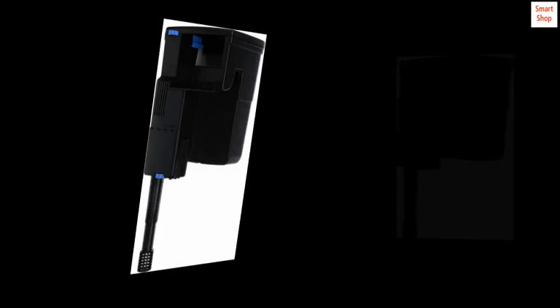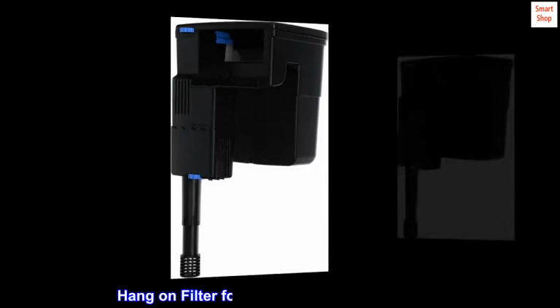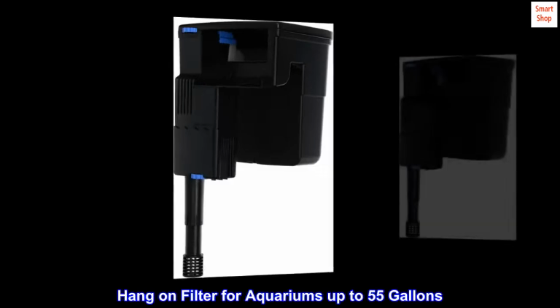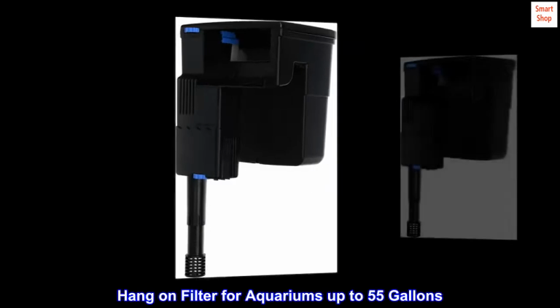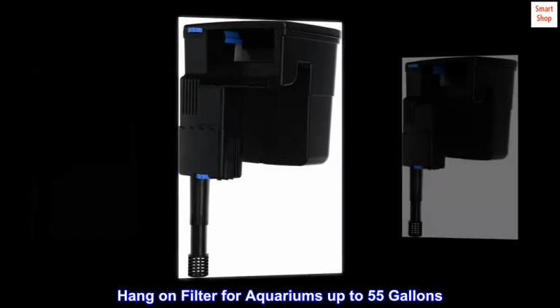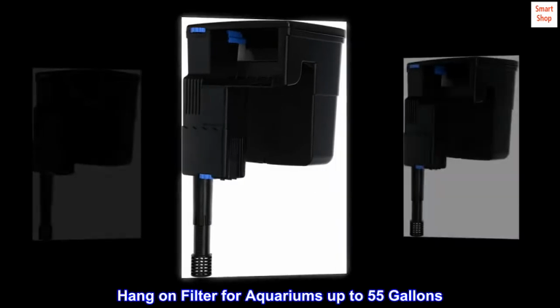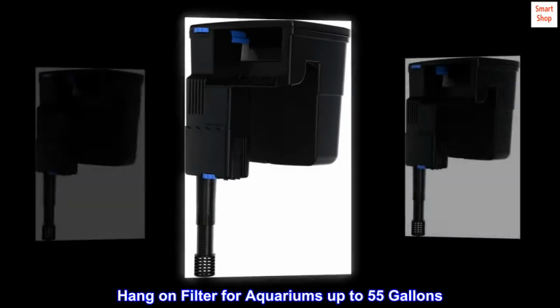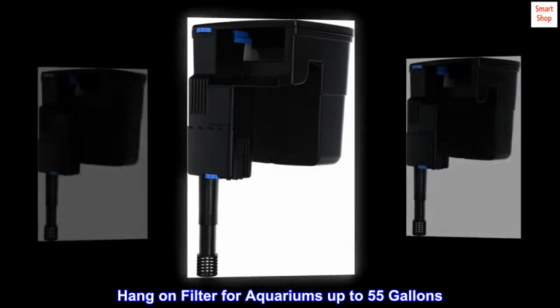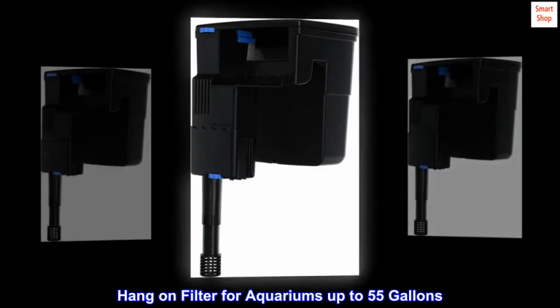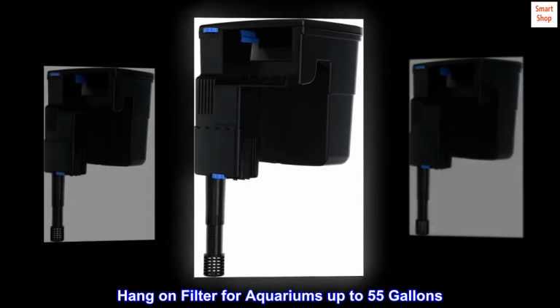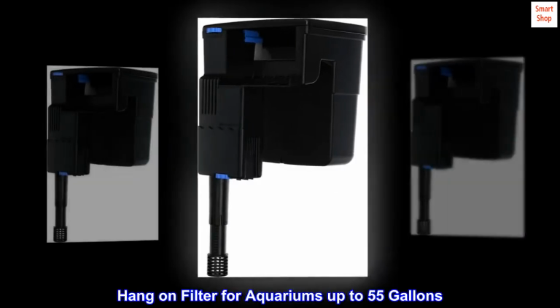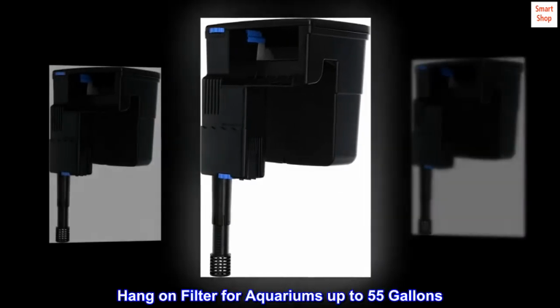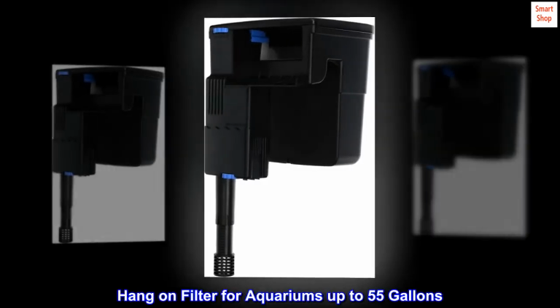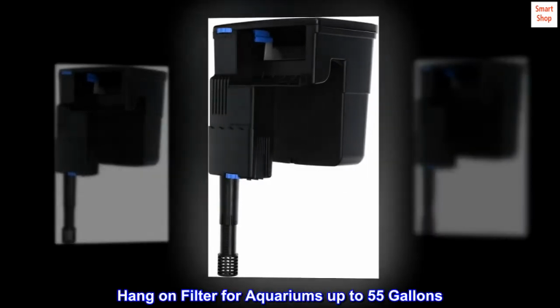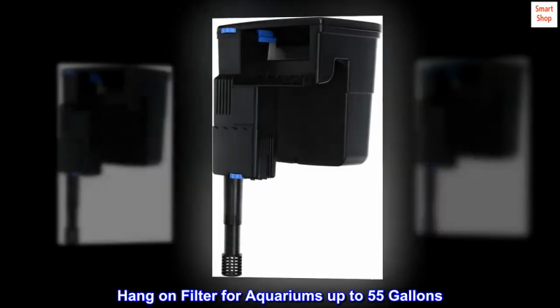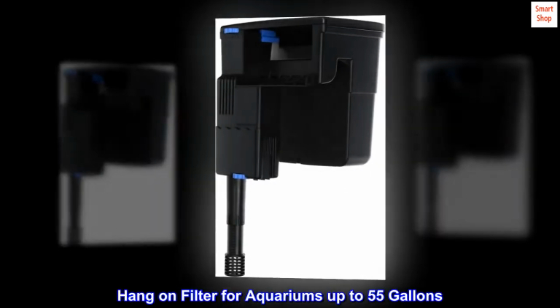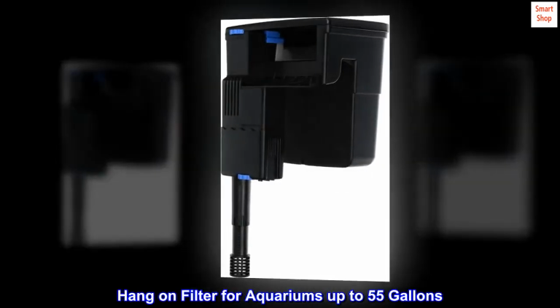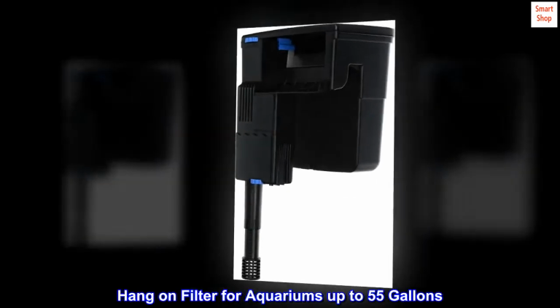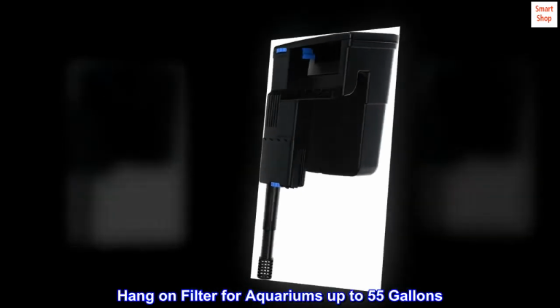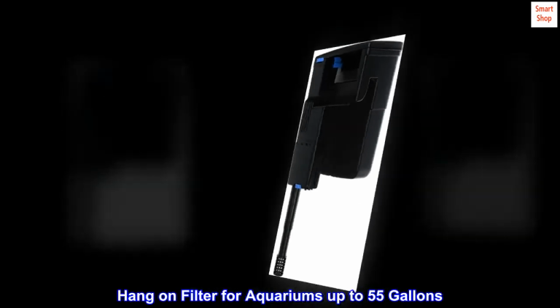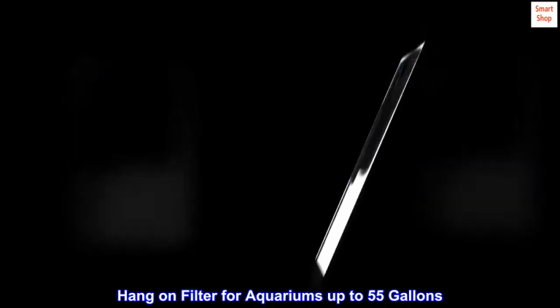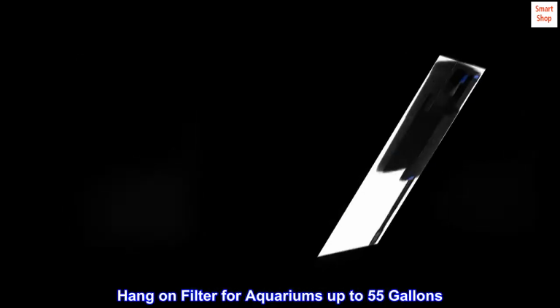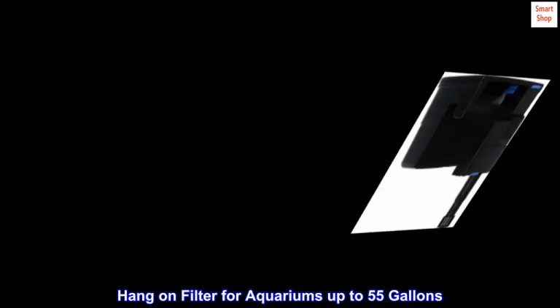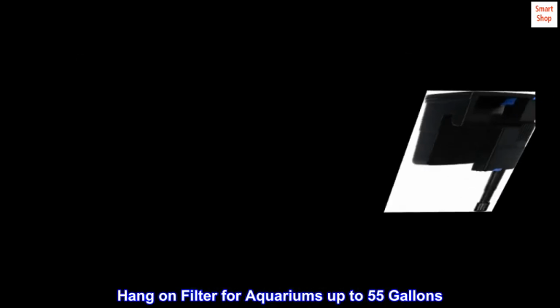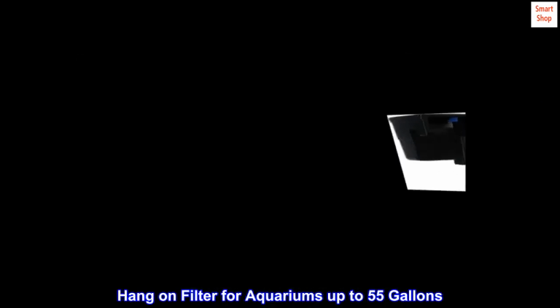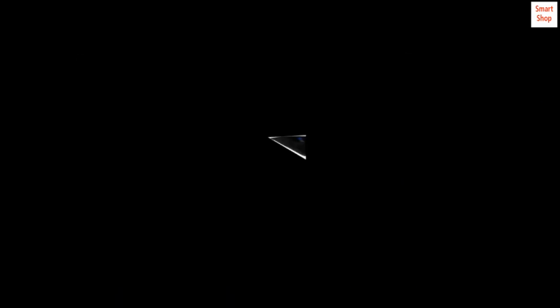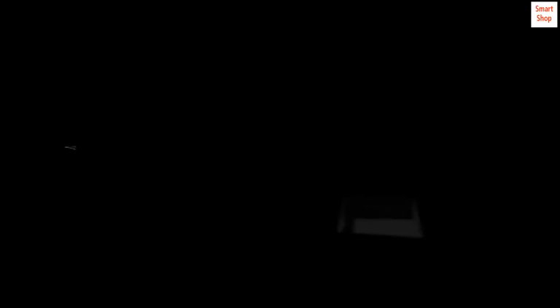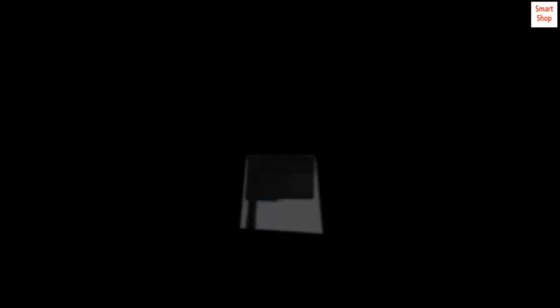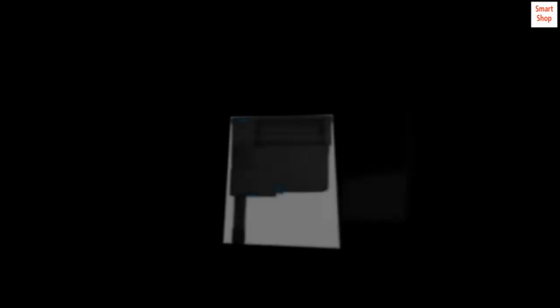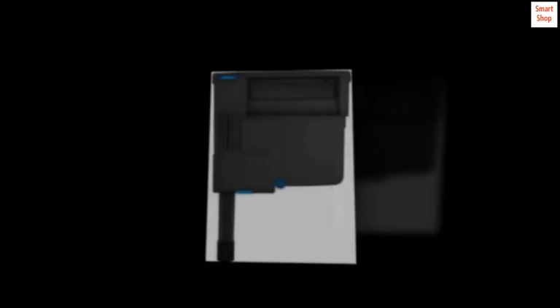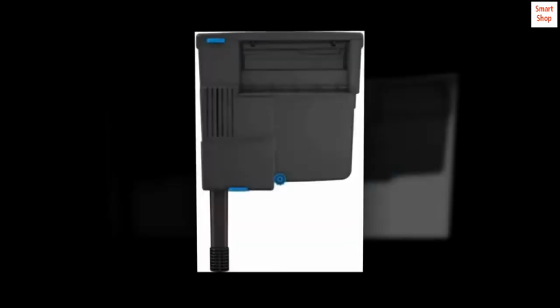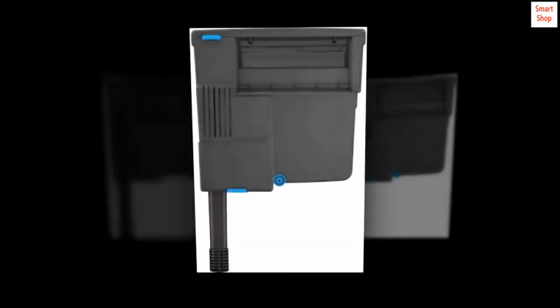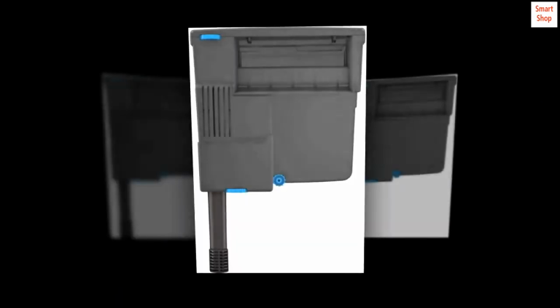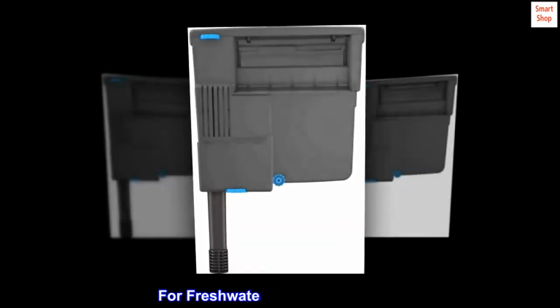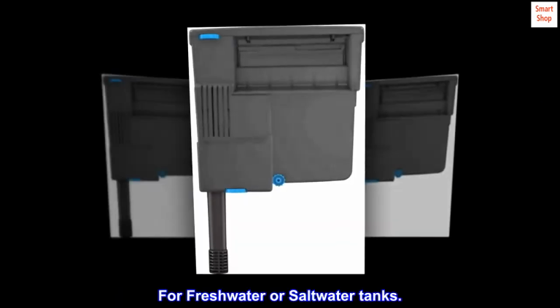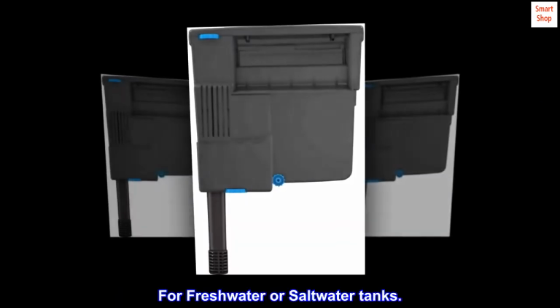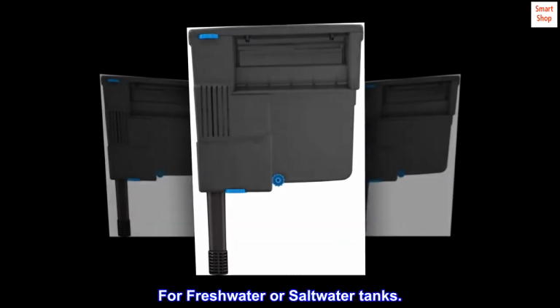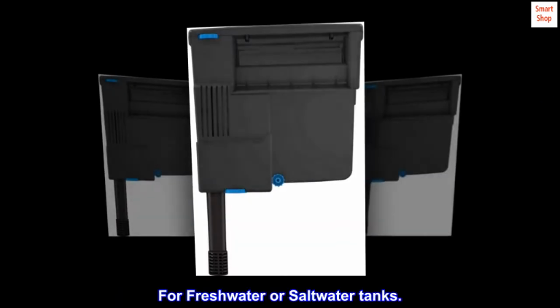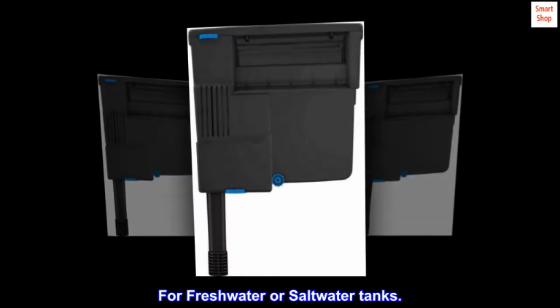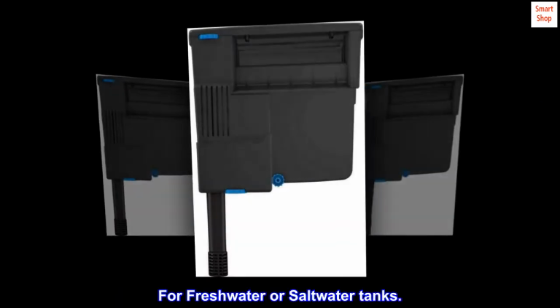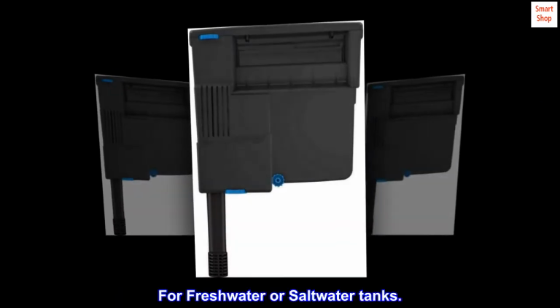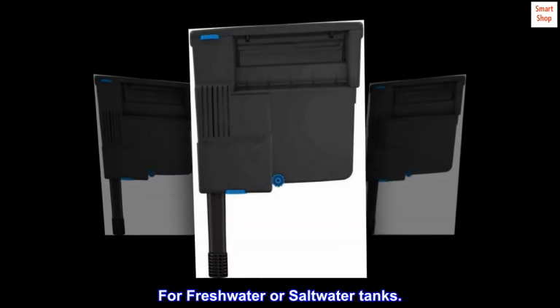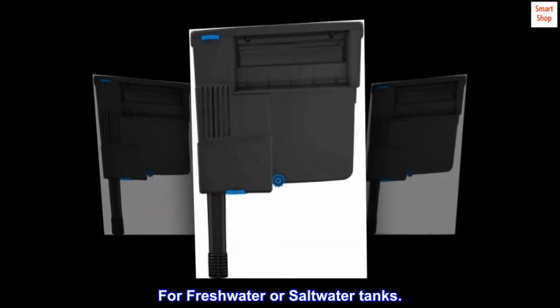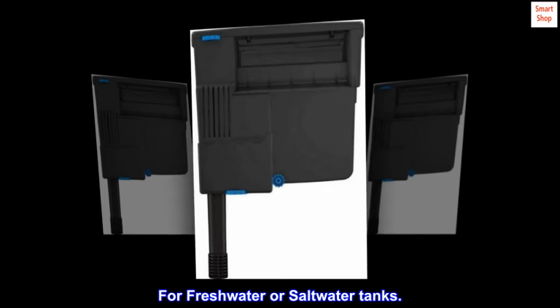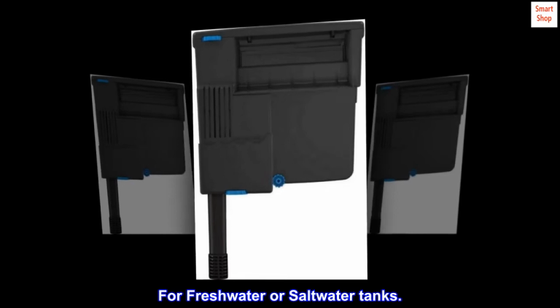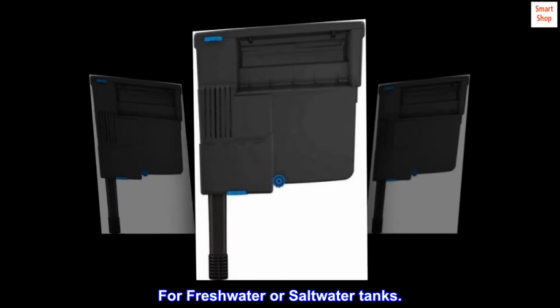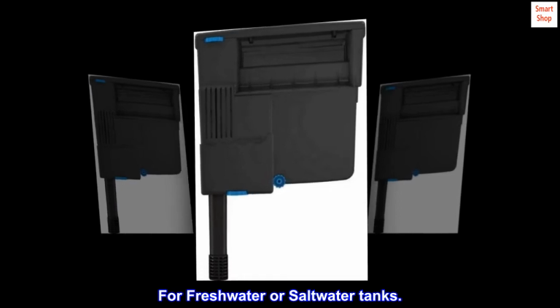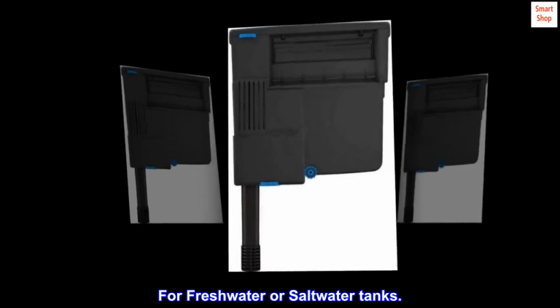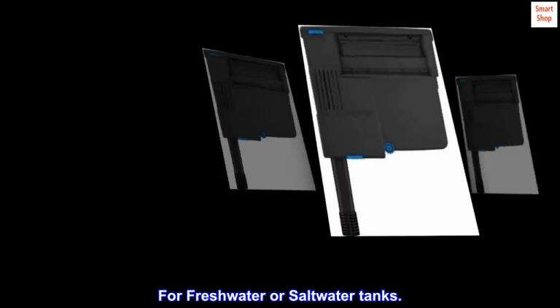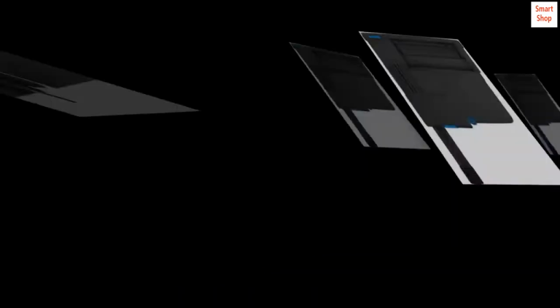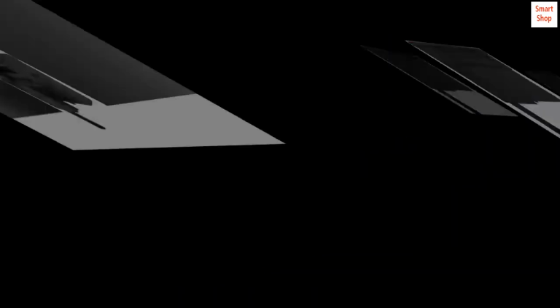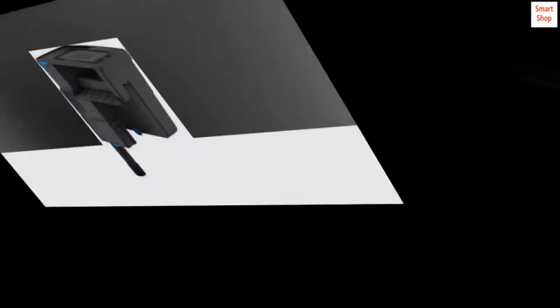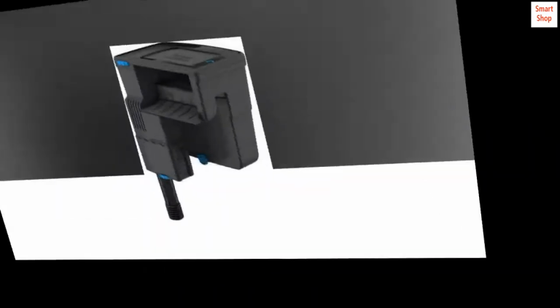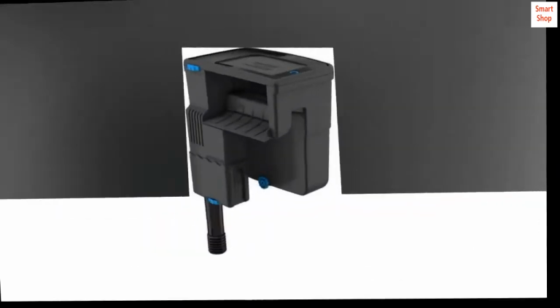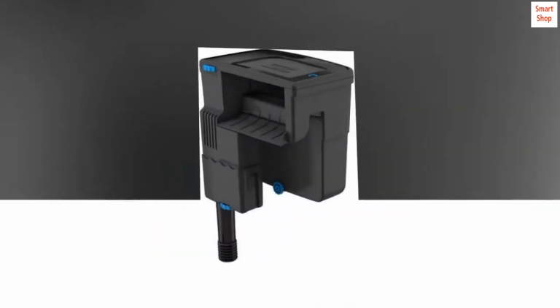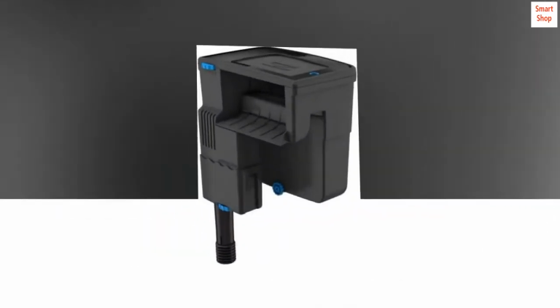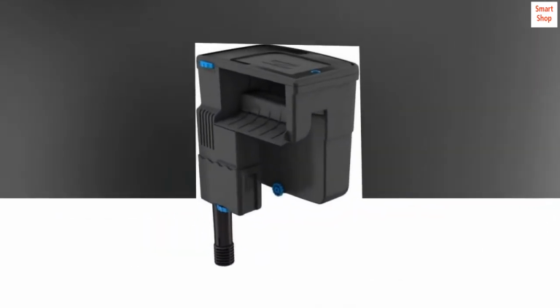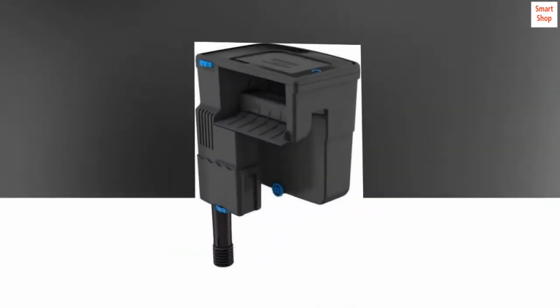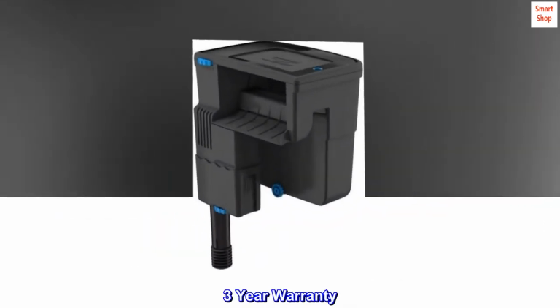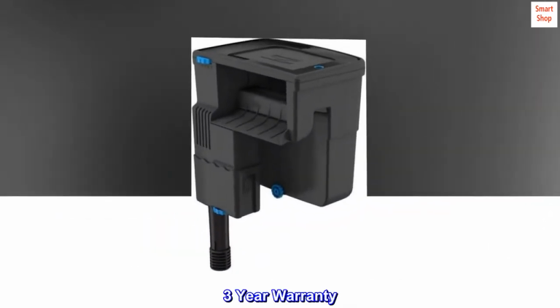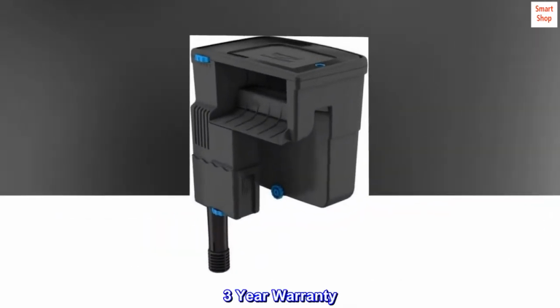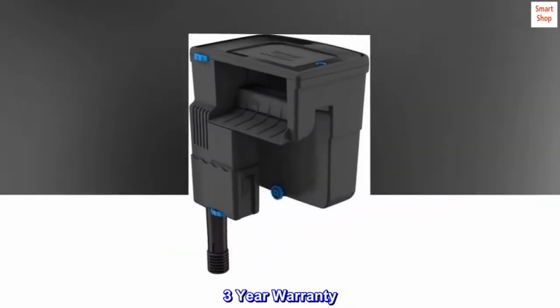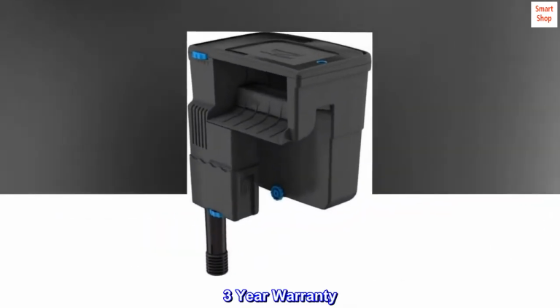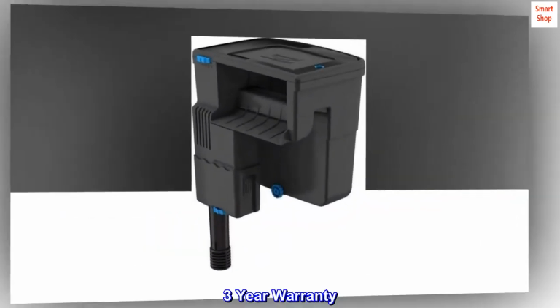Hang-on filter for aquariums up to 55 gallons. For freshwater or saltwater tanks. 3-year warranty.